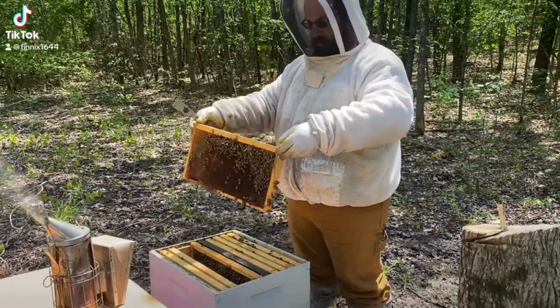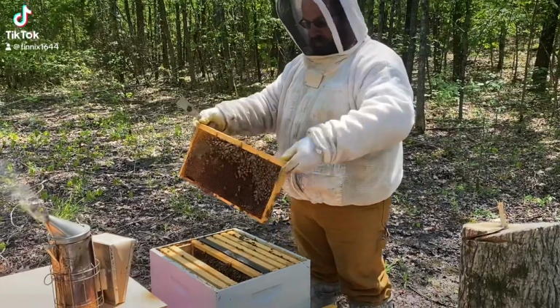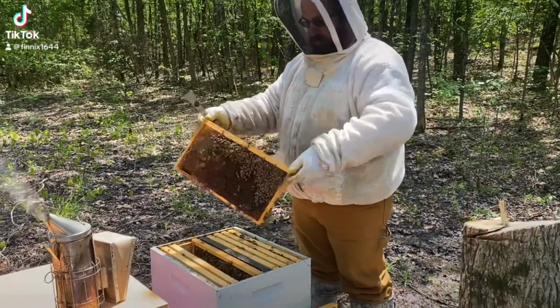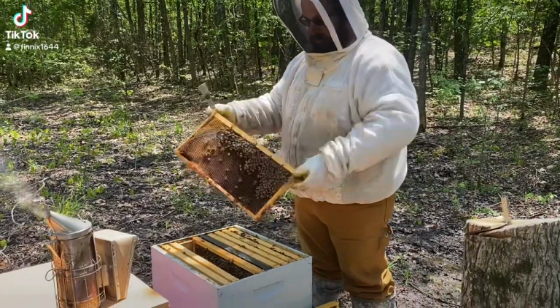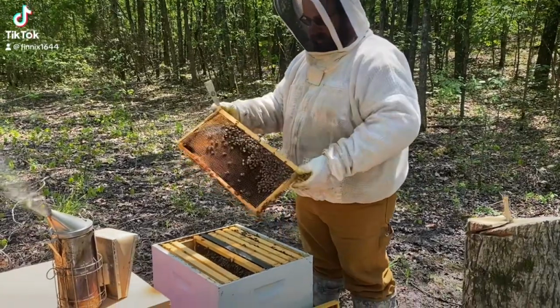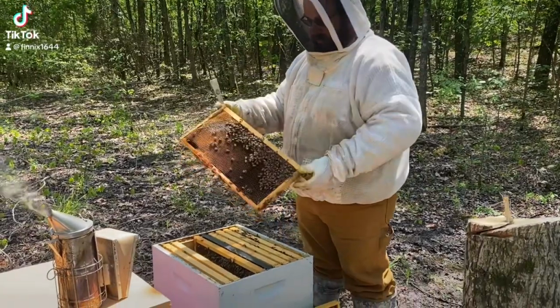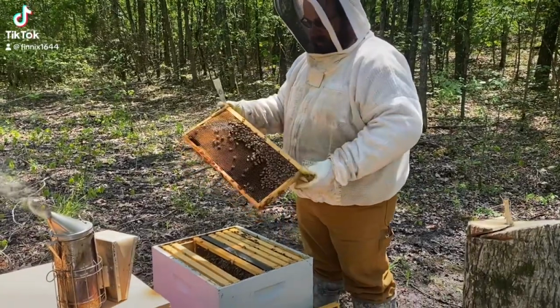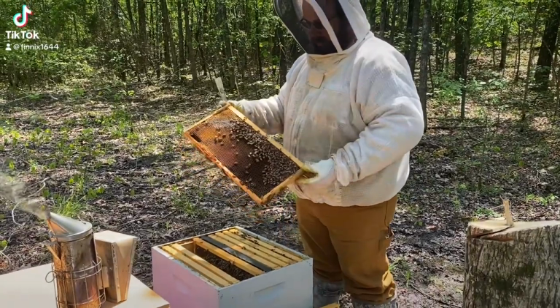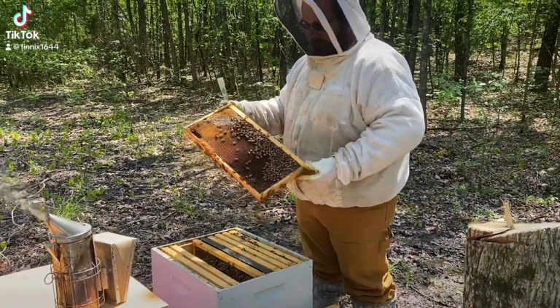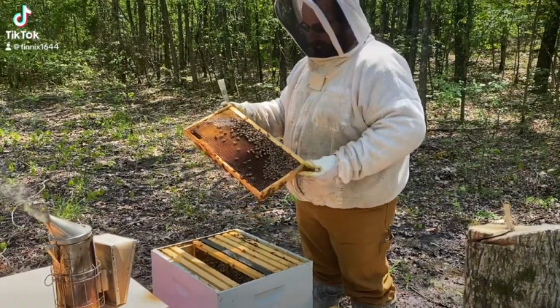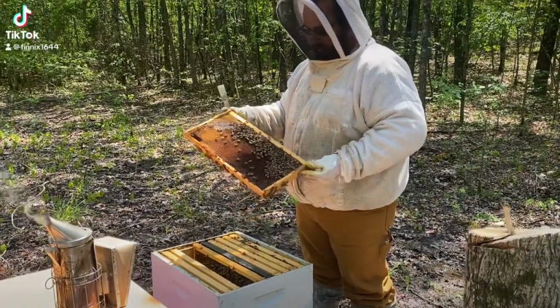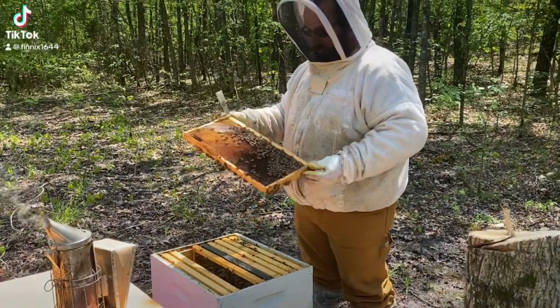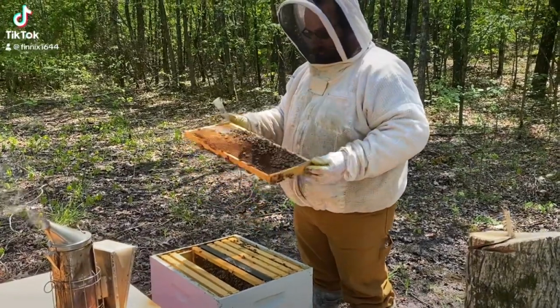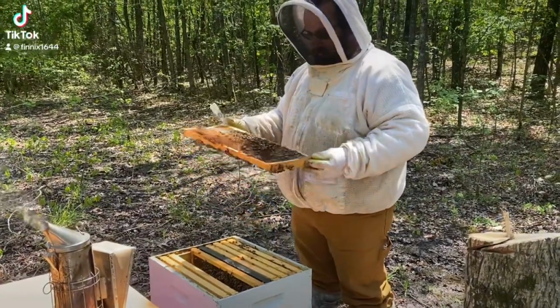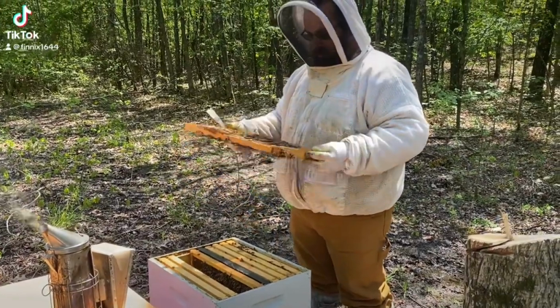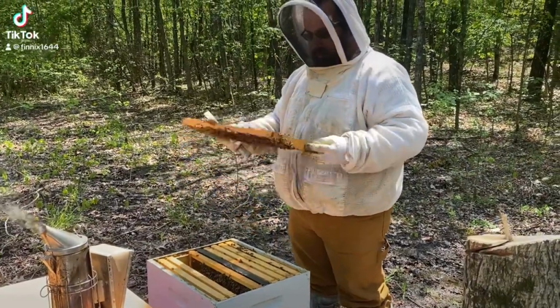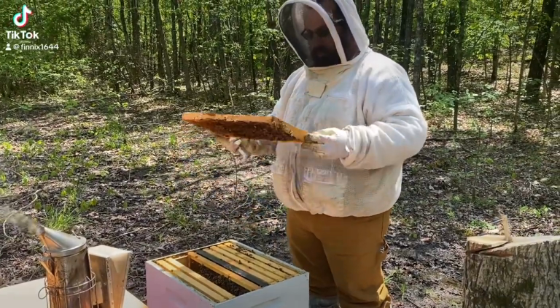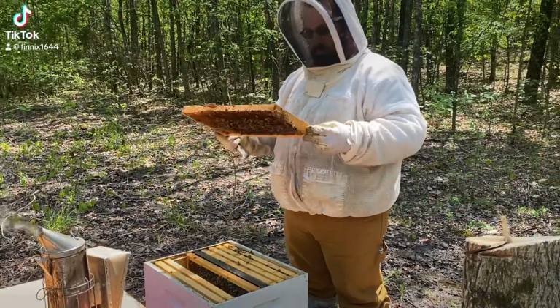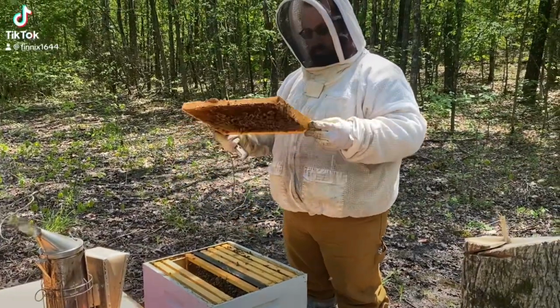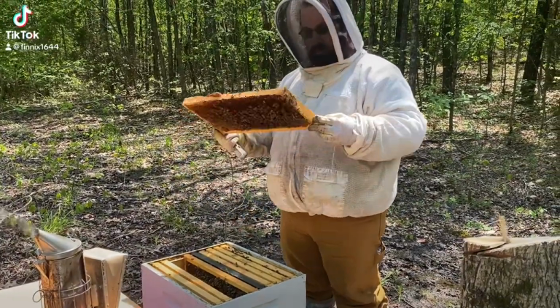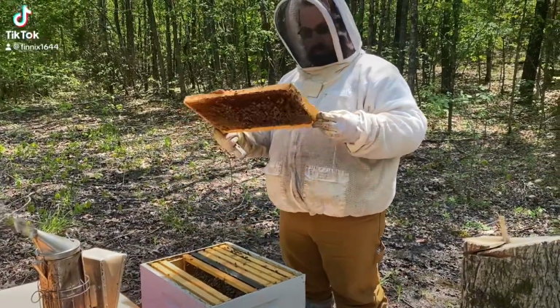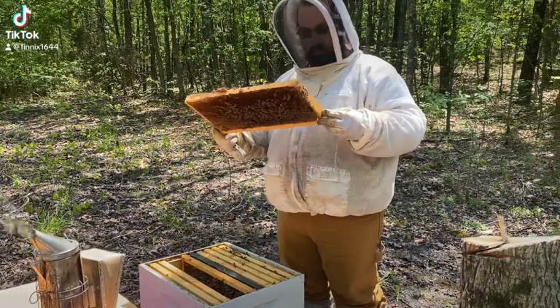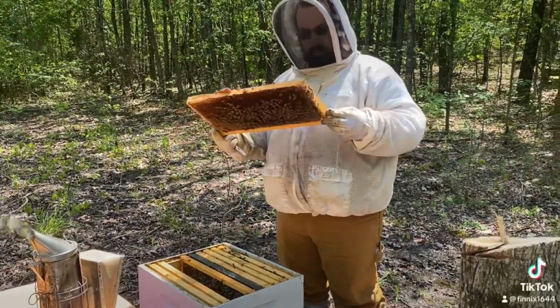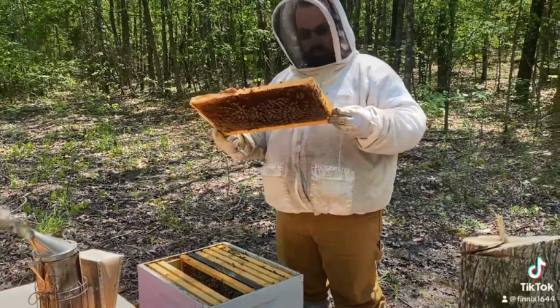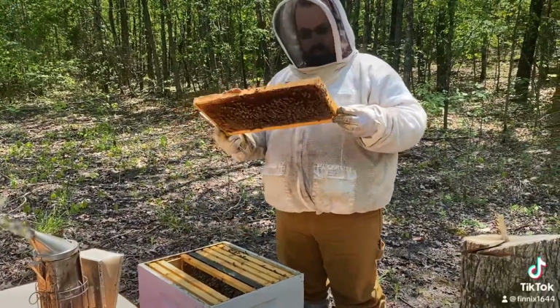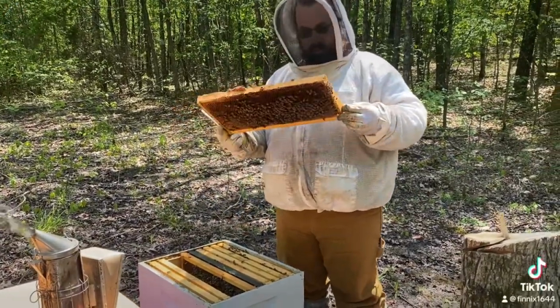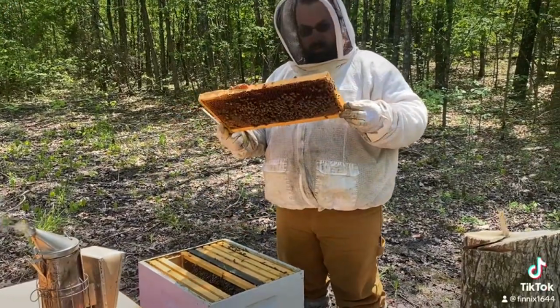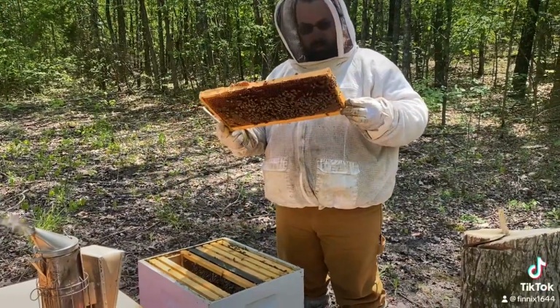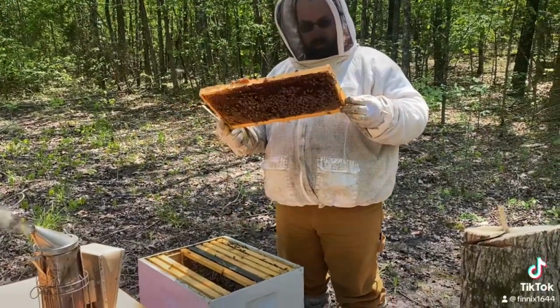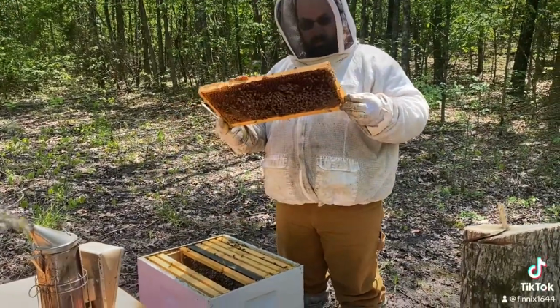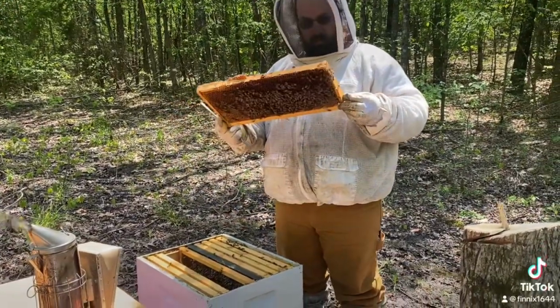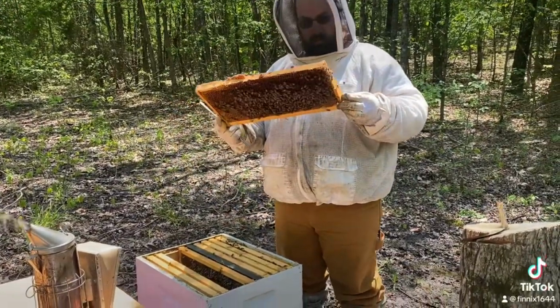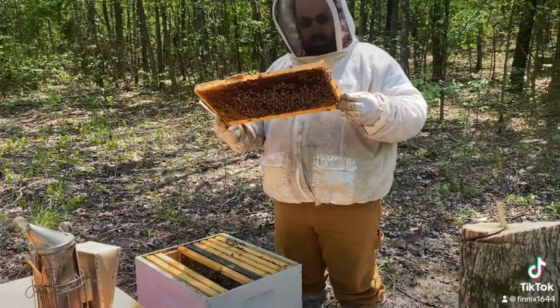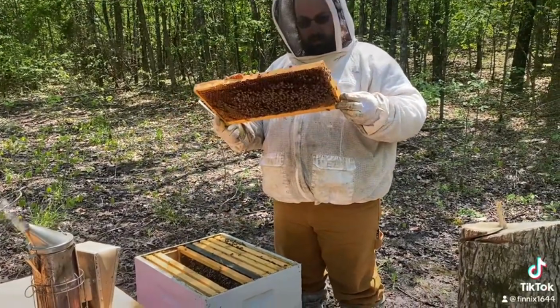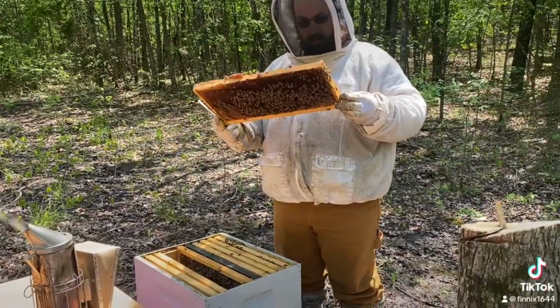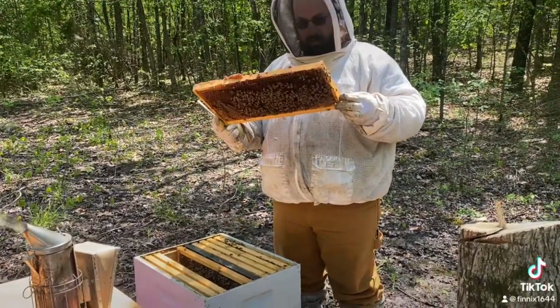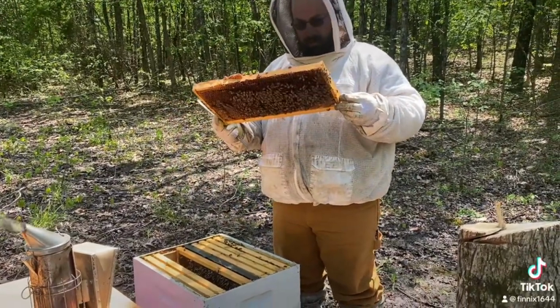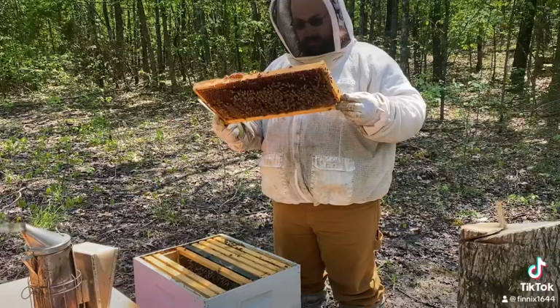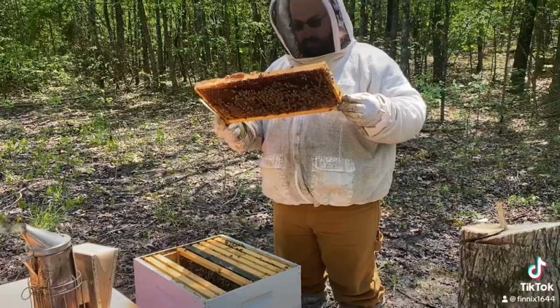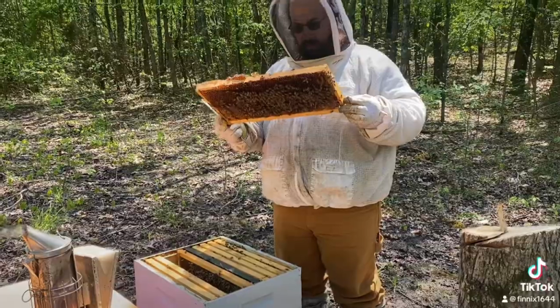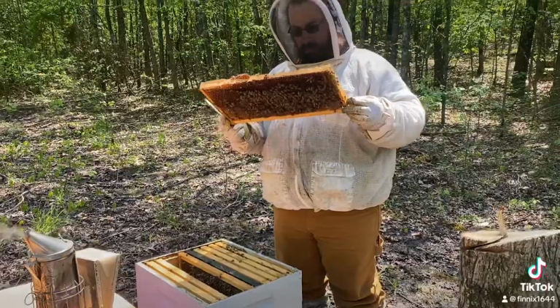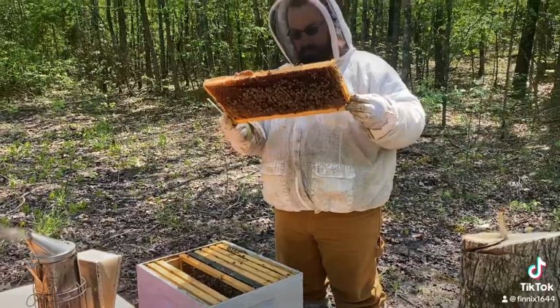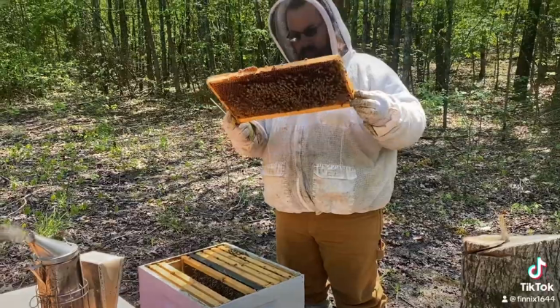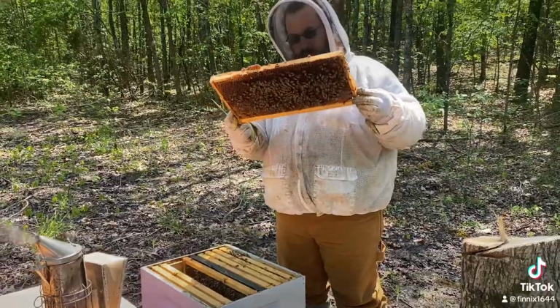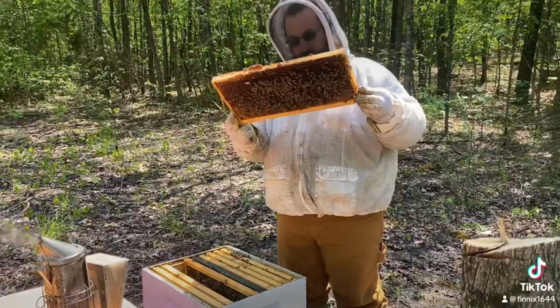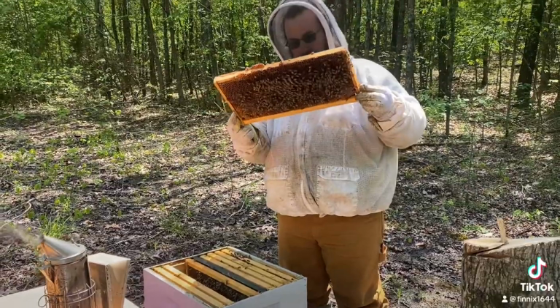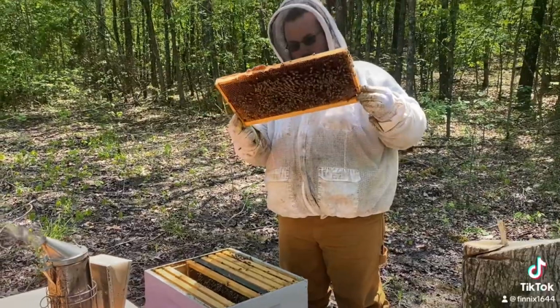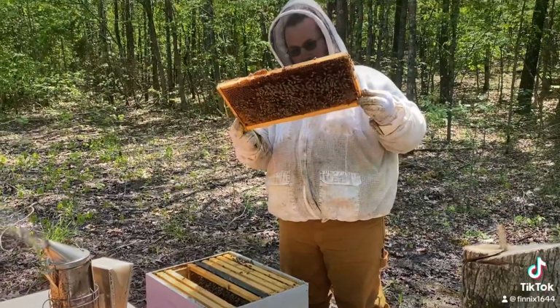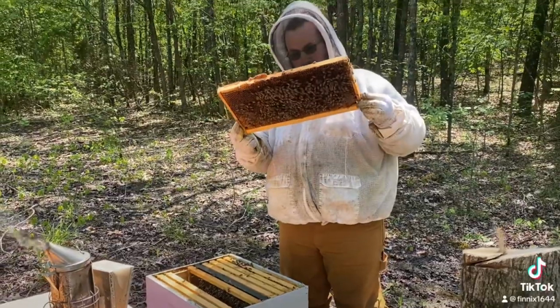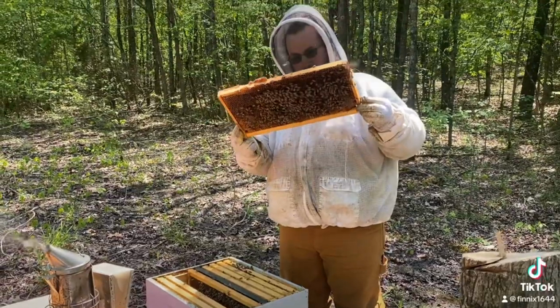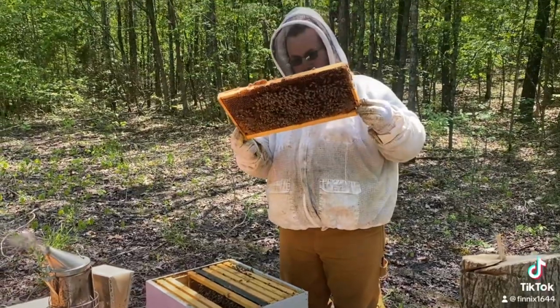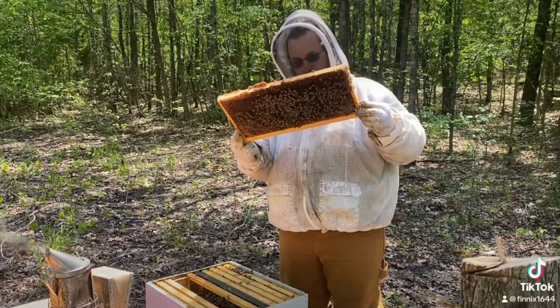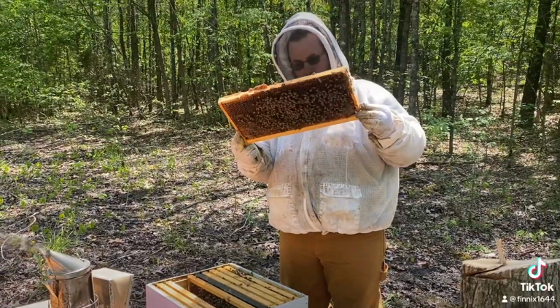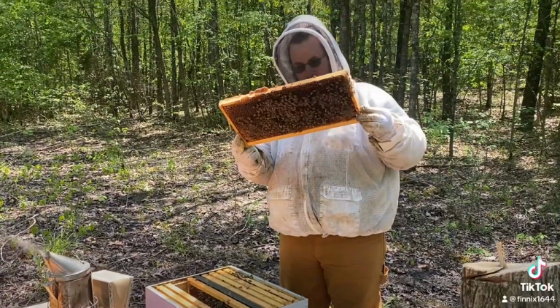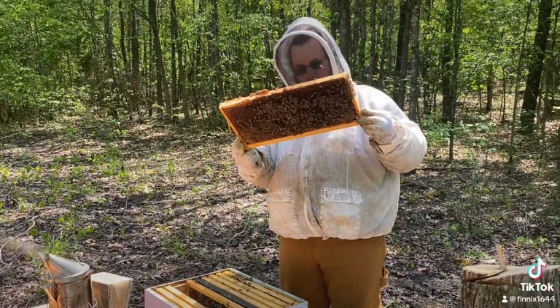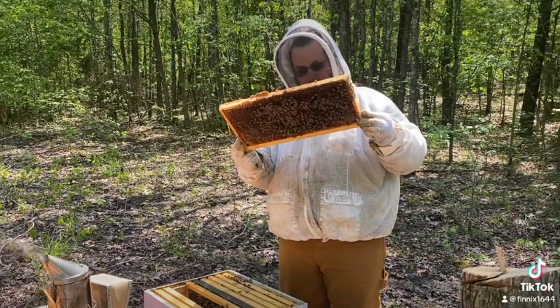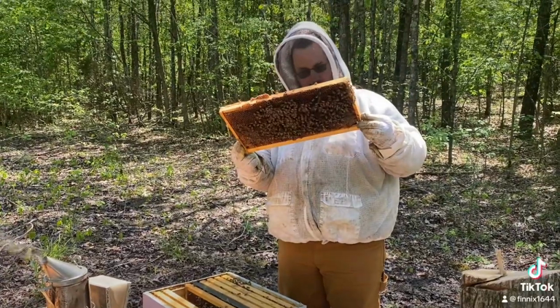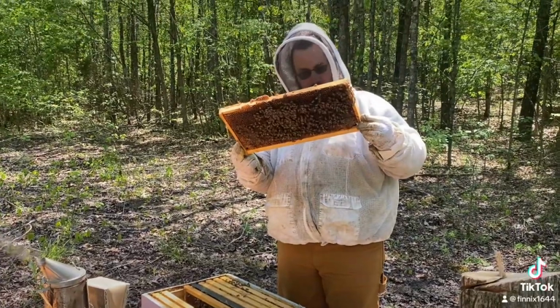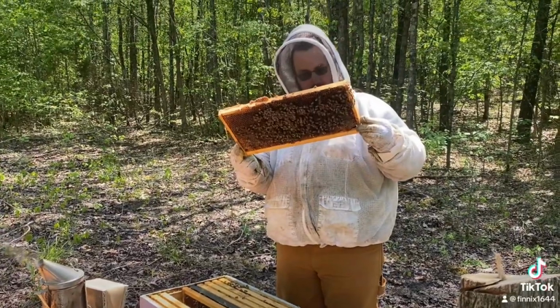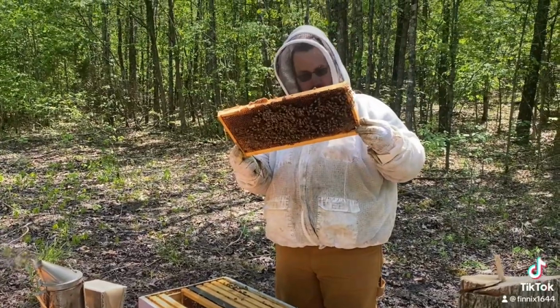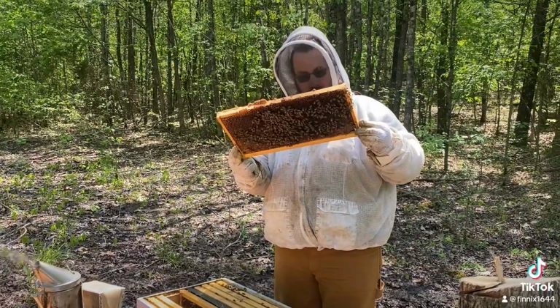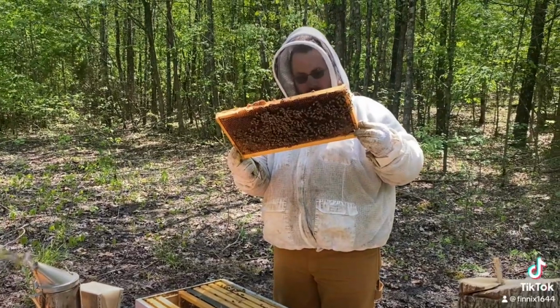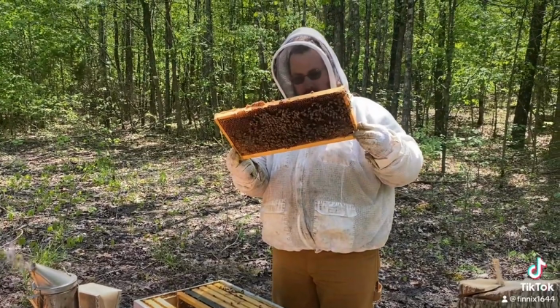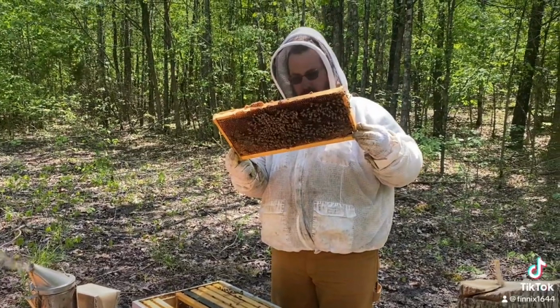And here we have a beekeeper in his natural habitat. Scientists have named this habitat an apiary.